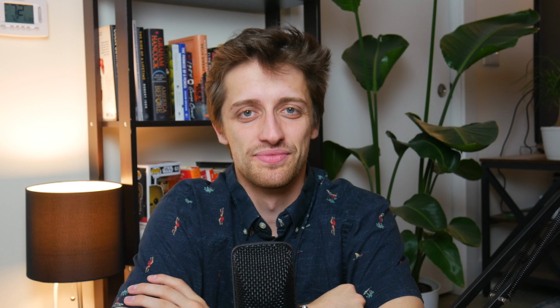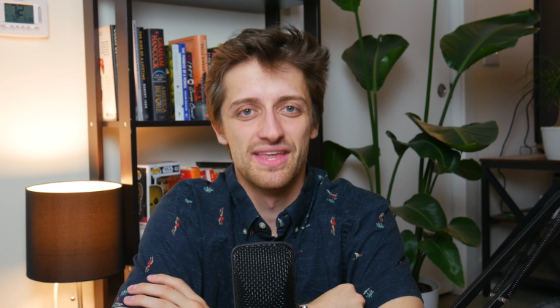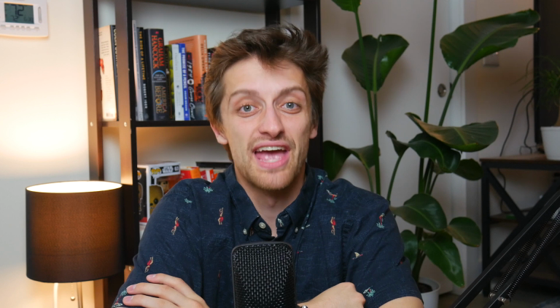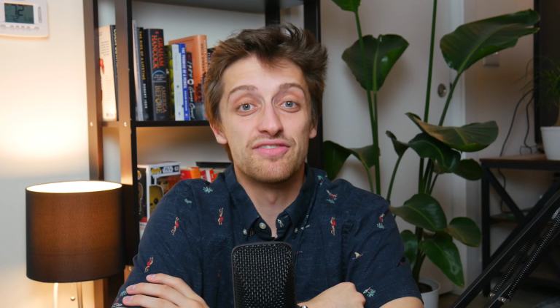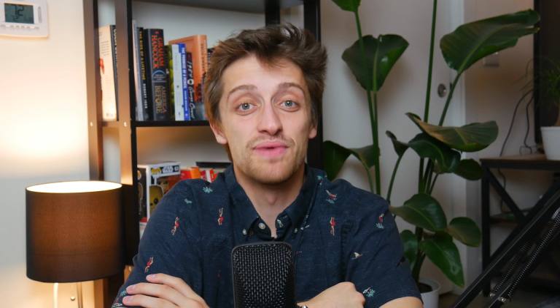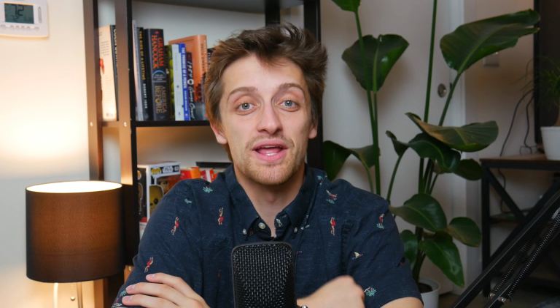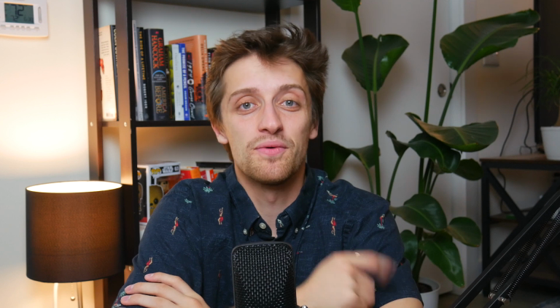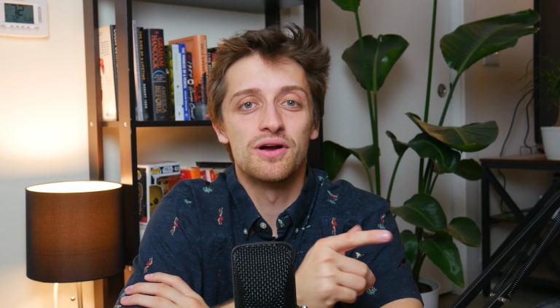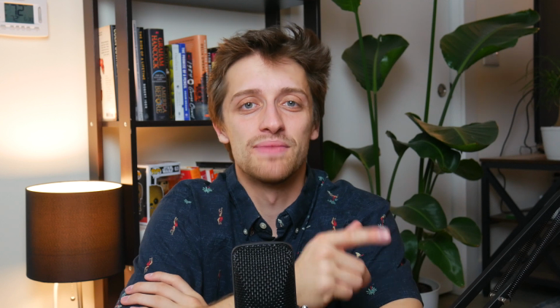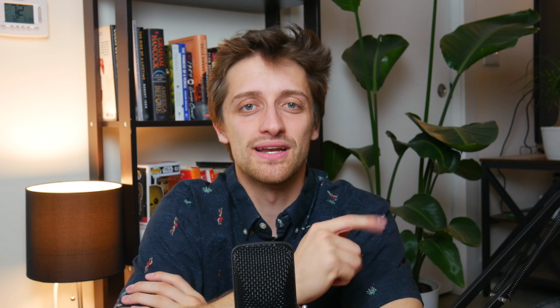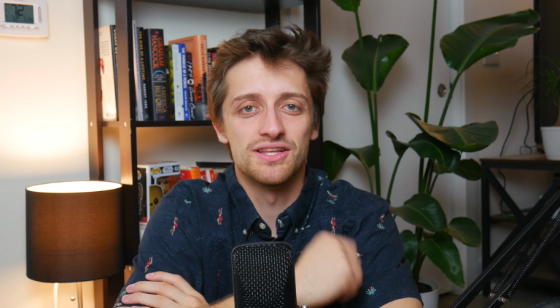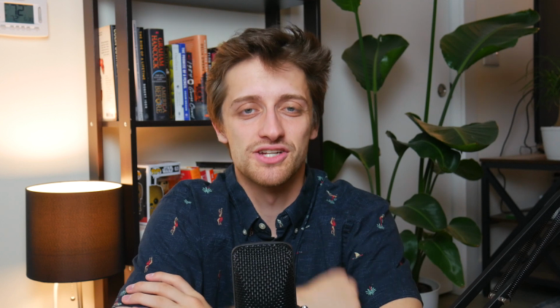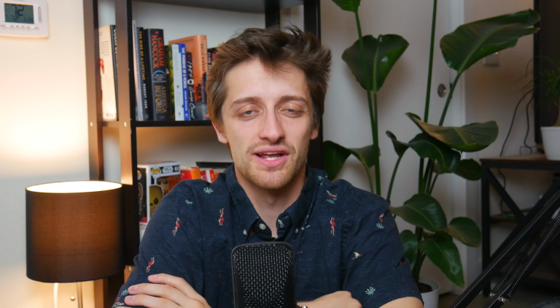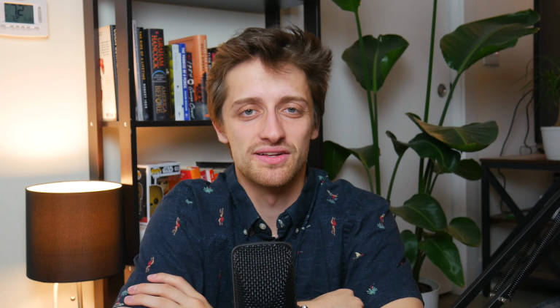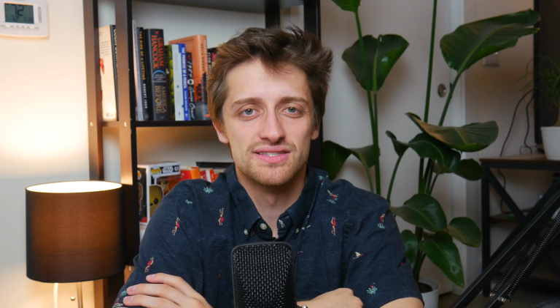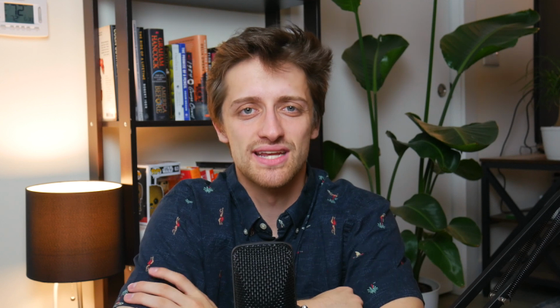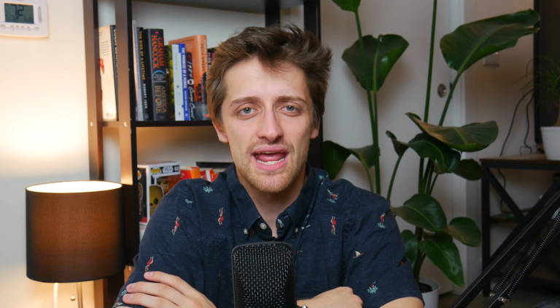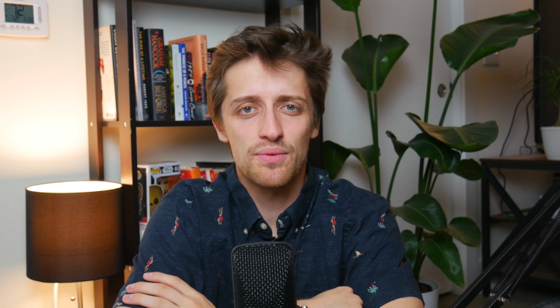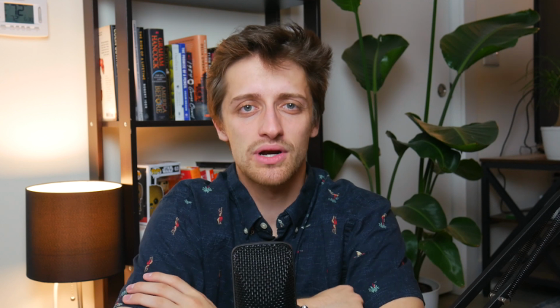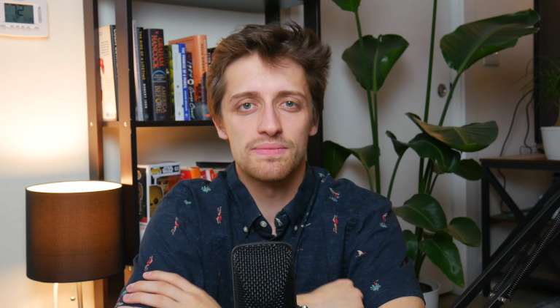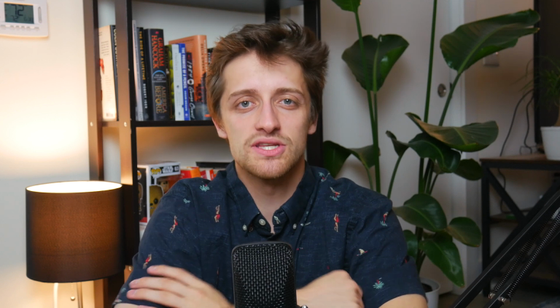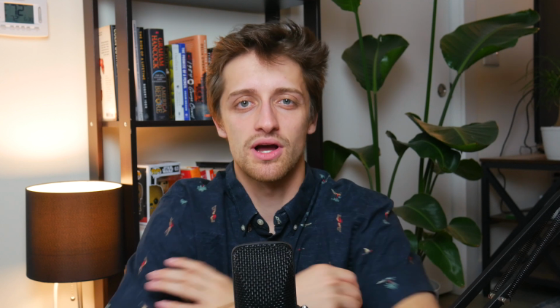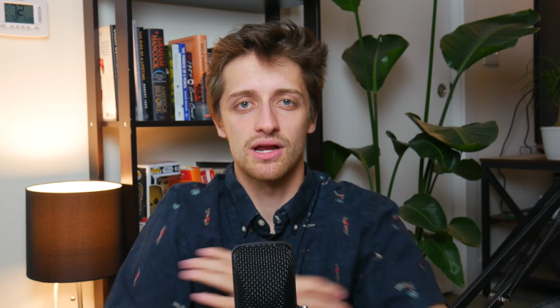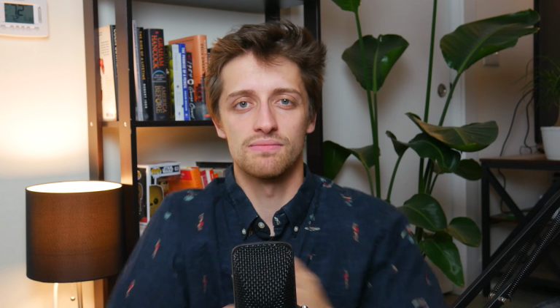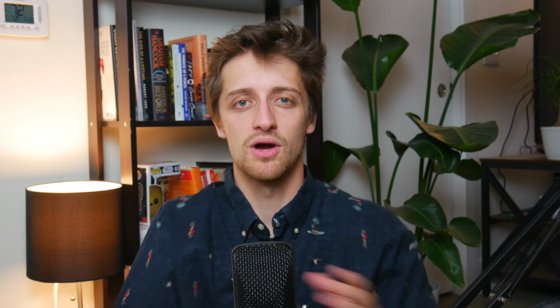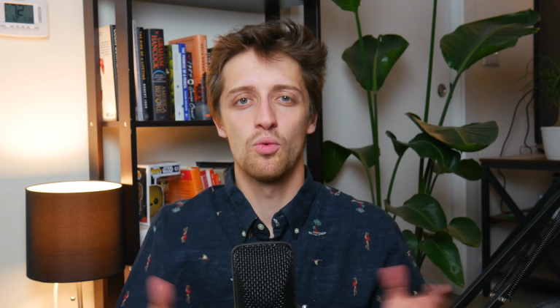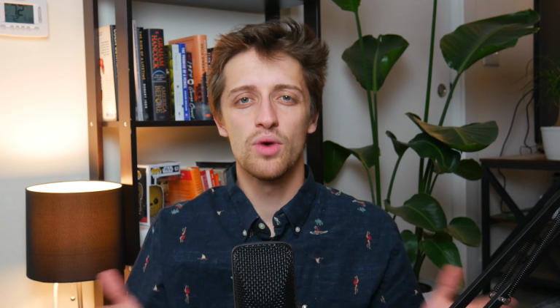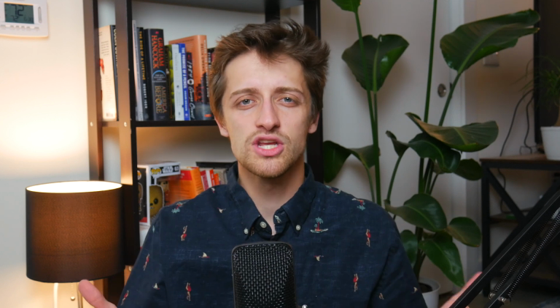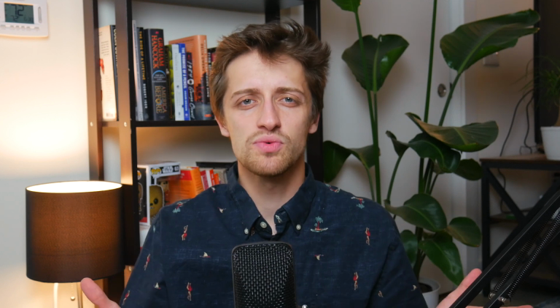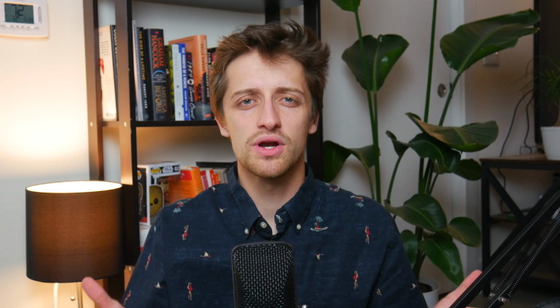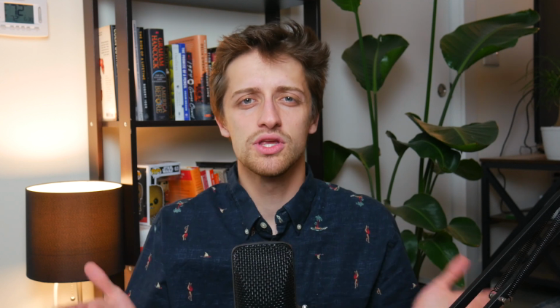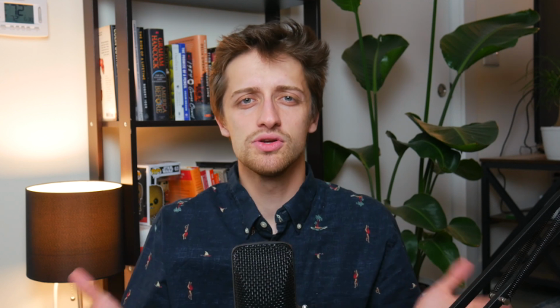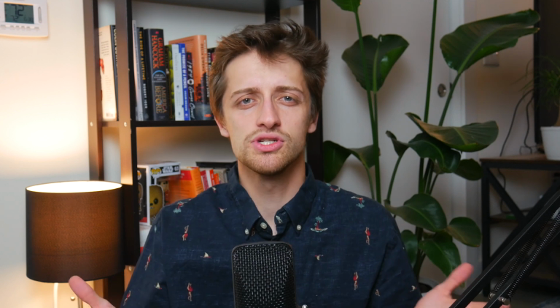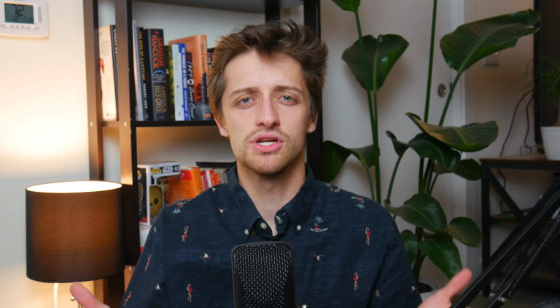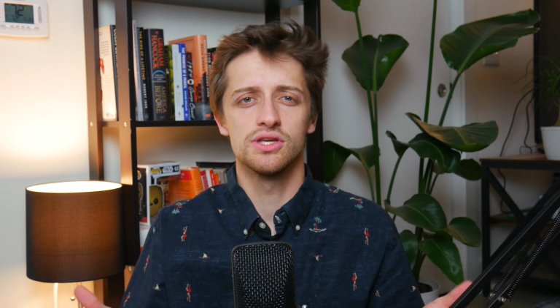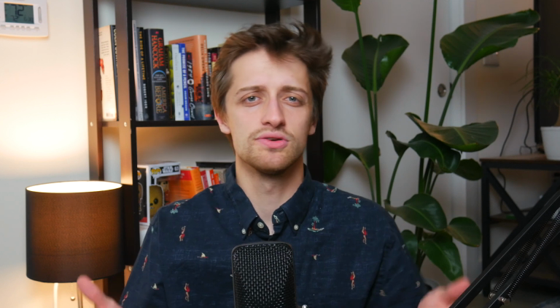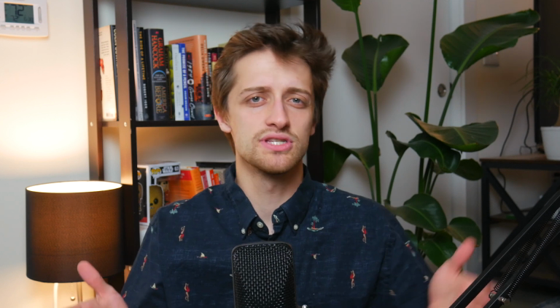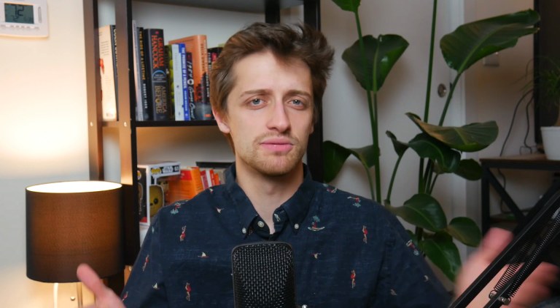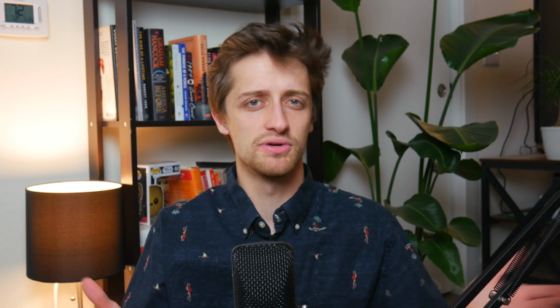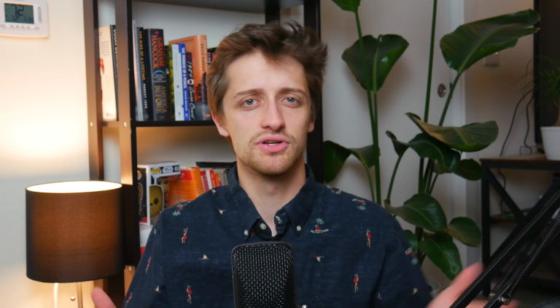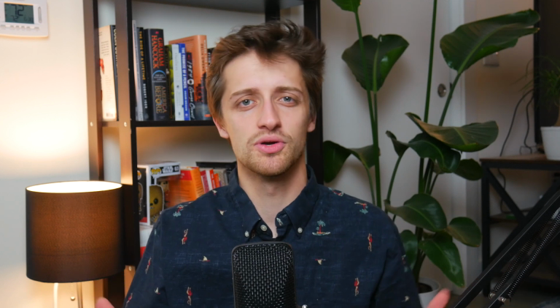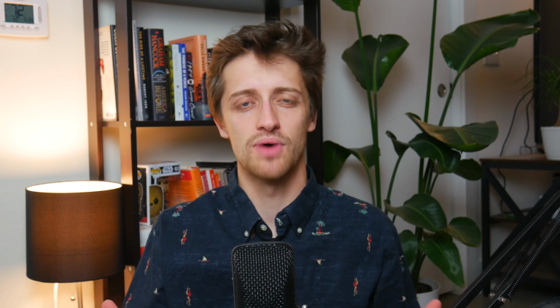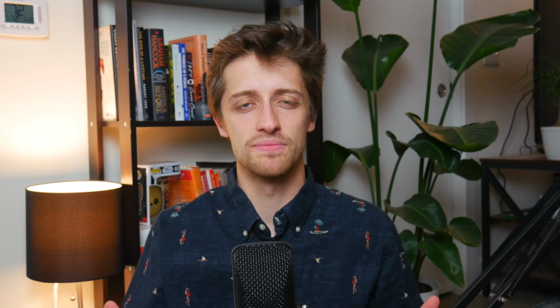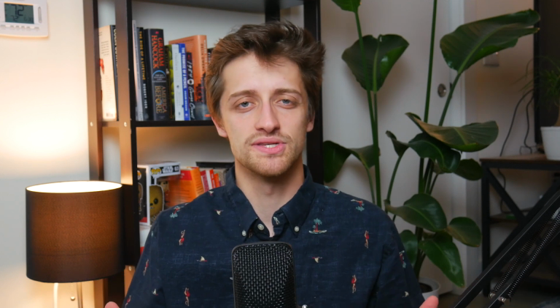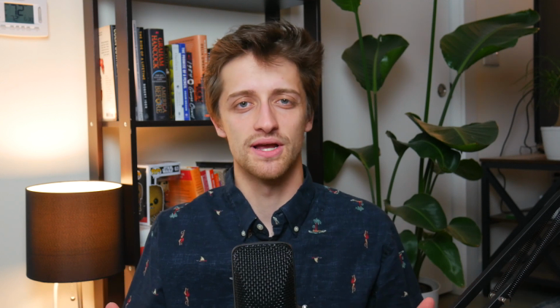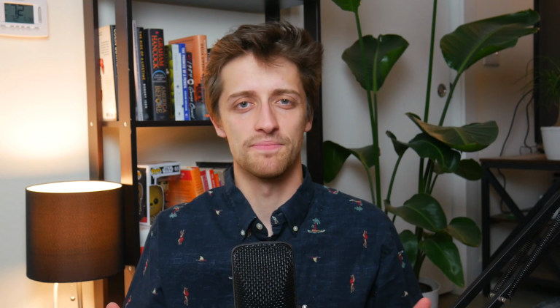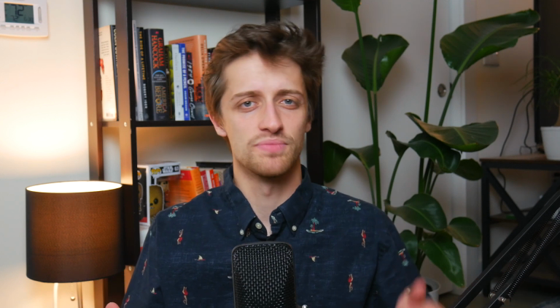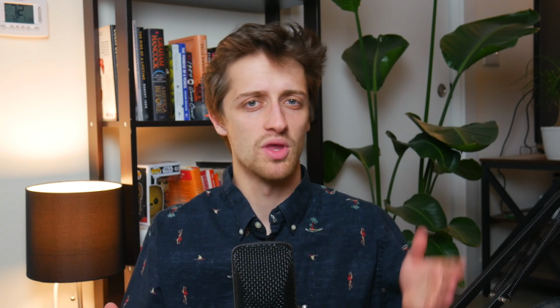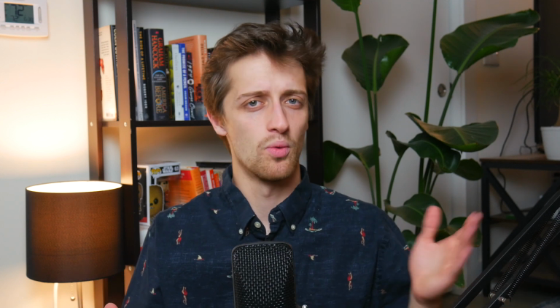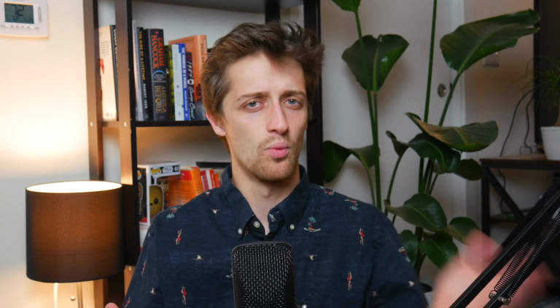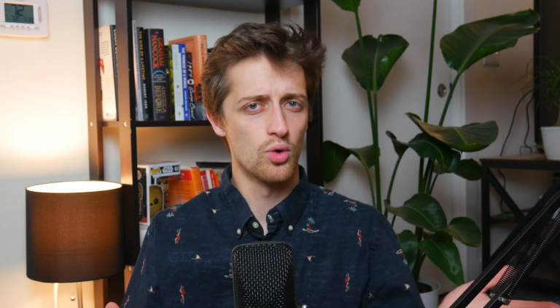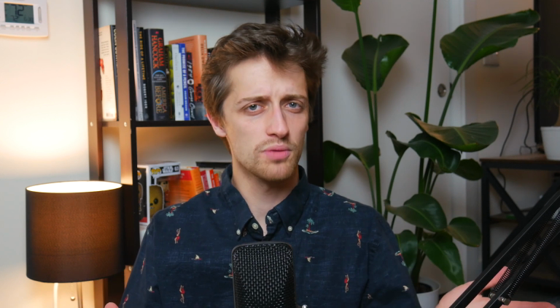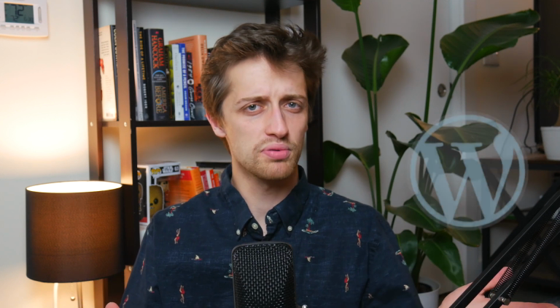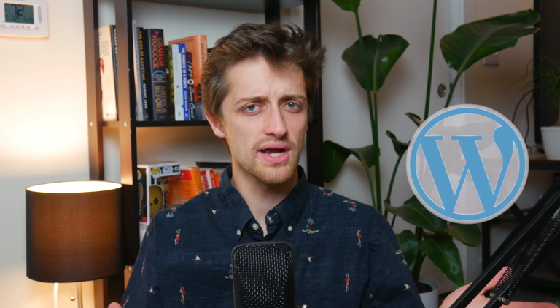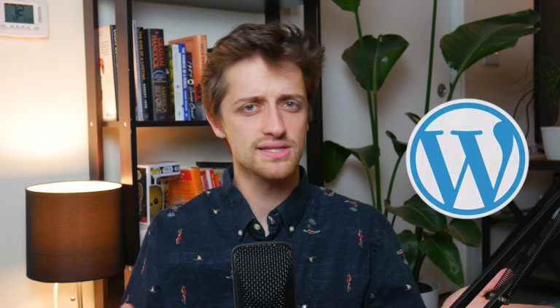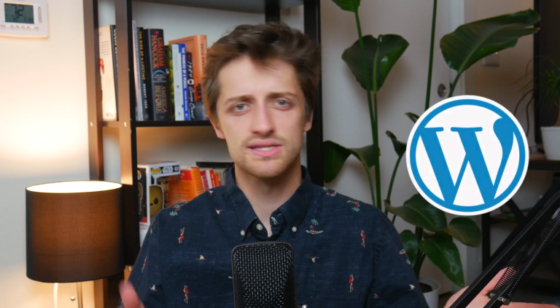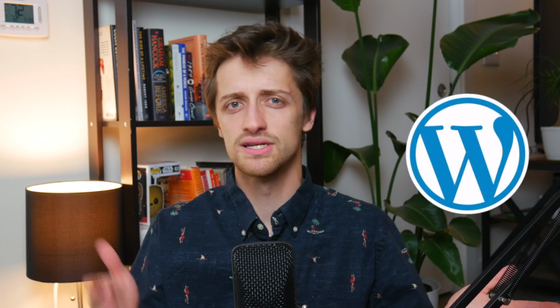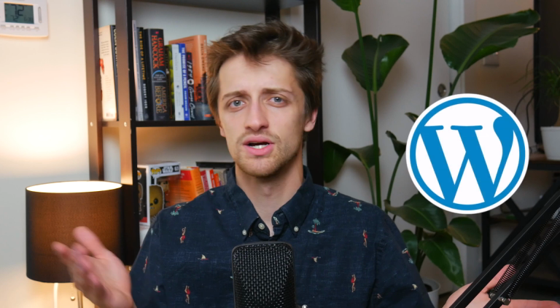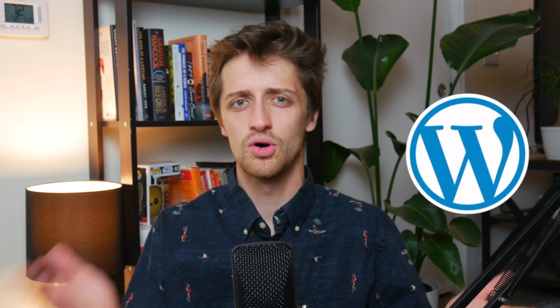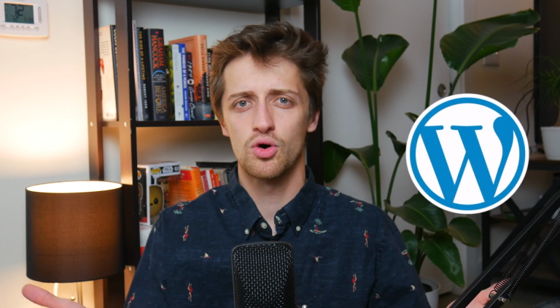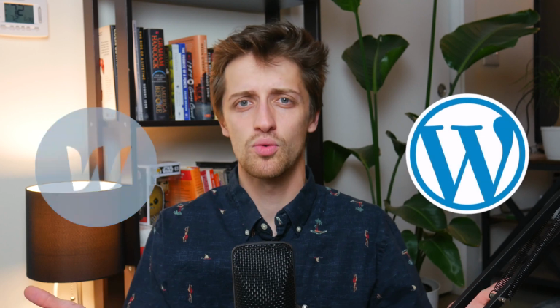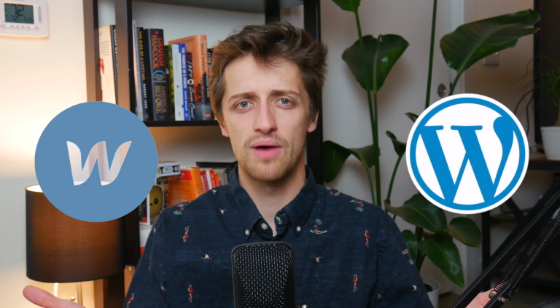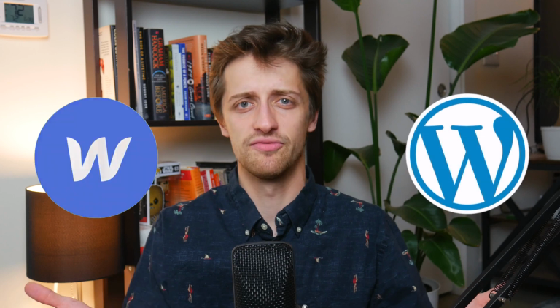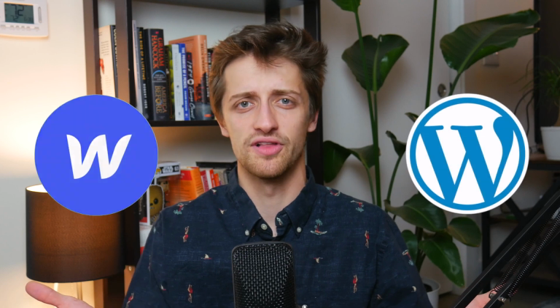Hey everybody, welcome back to the channel. Today we're going to be talking about which one you should use to build your website: WordPress or Webflow?